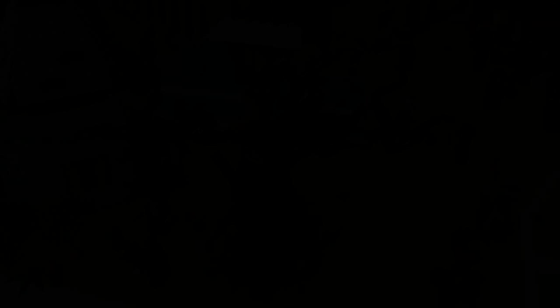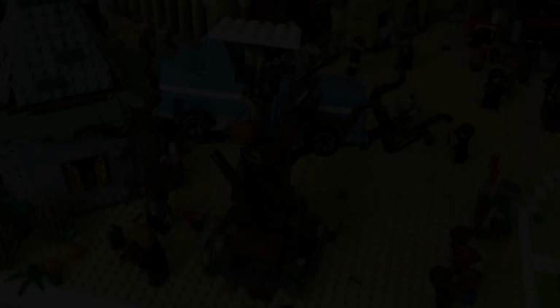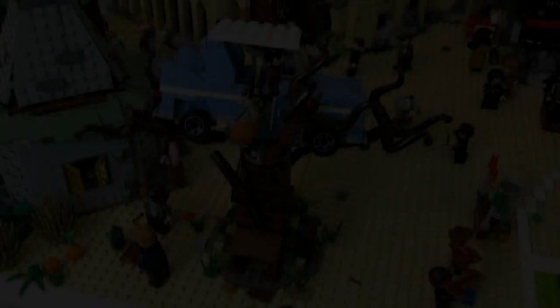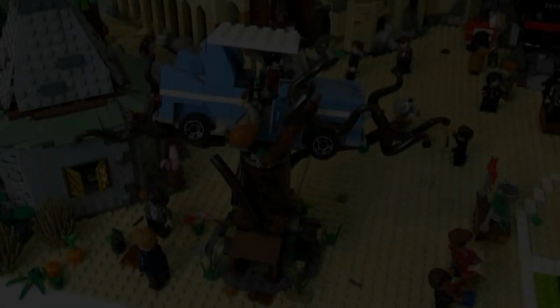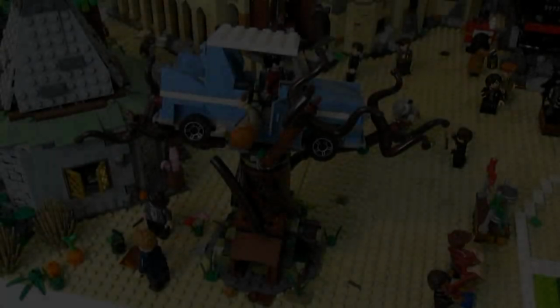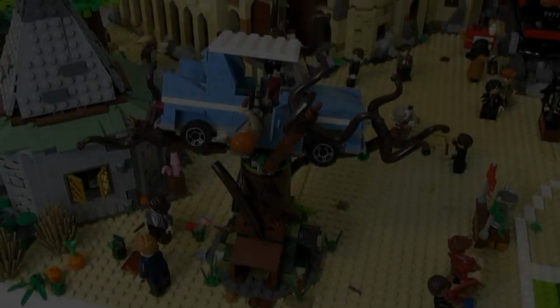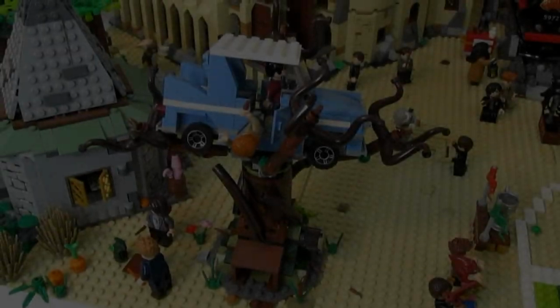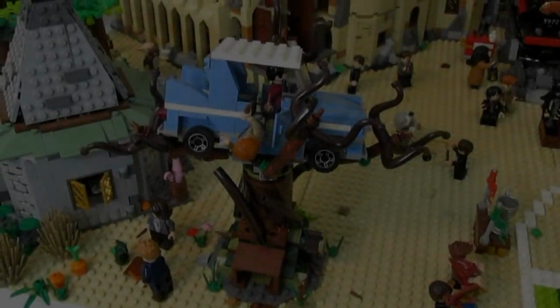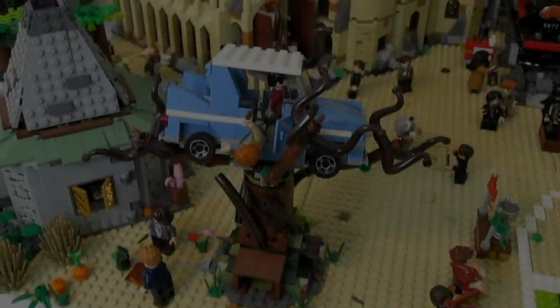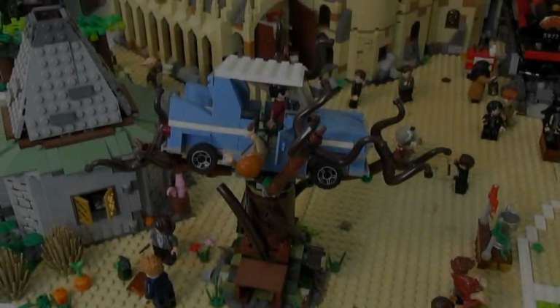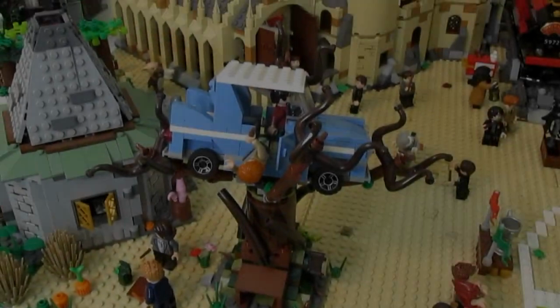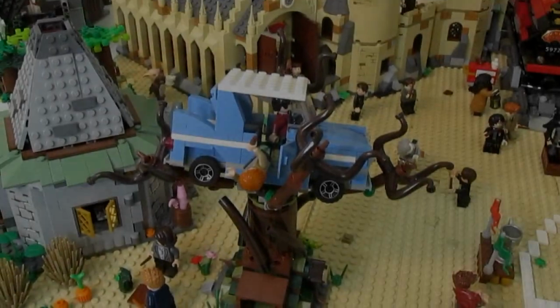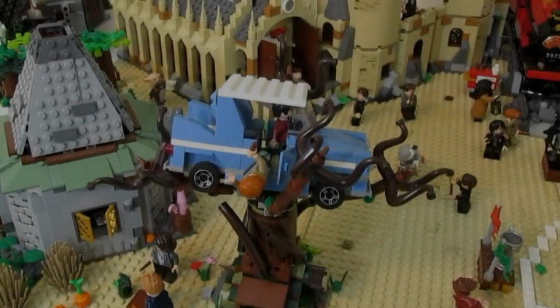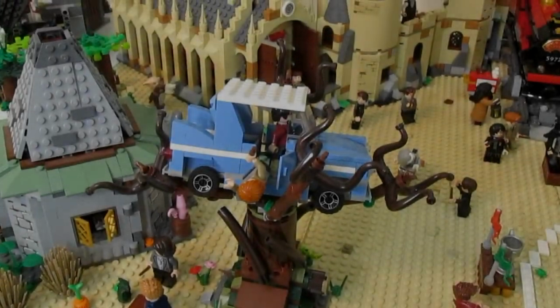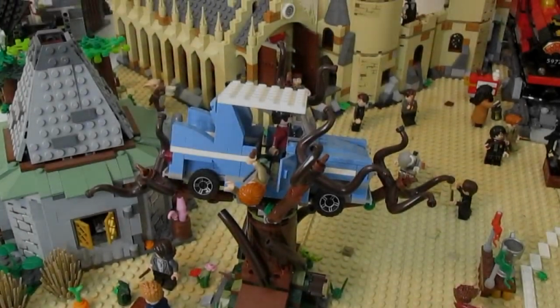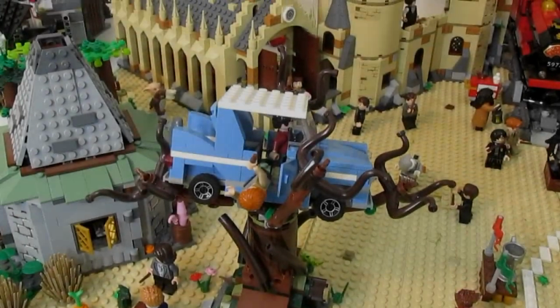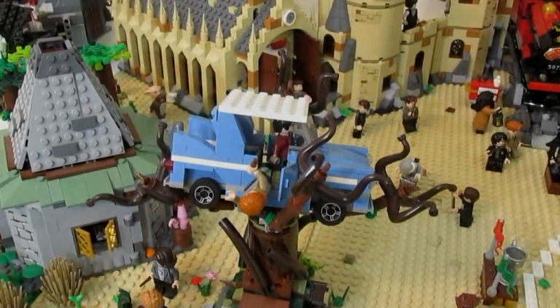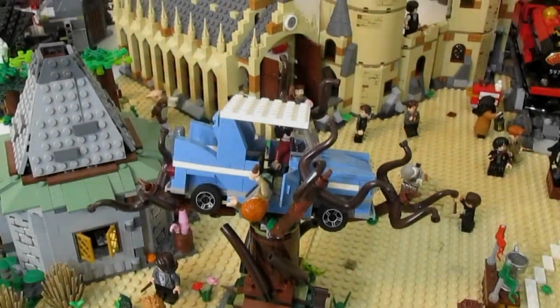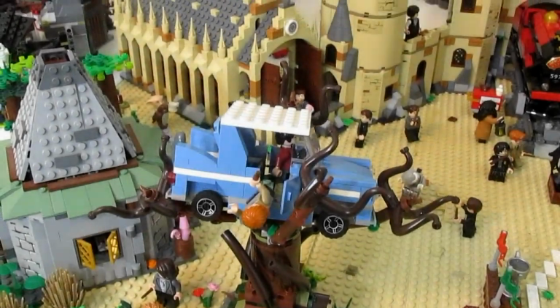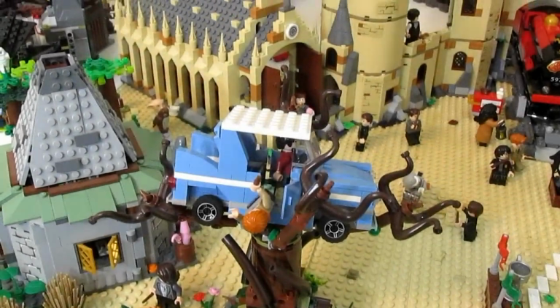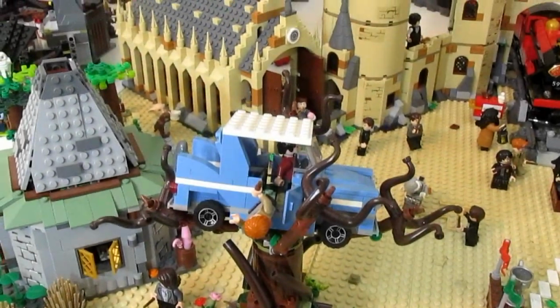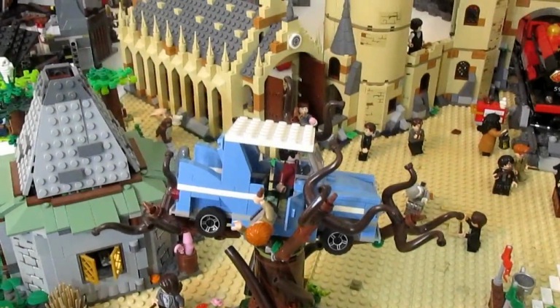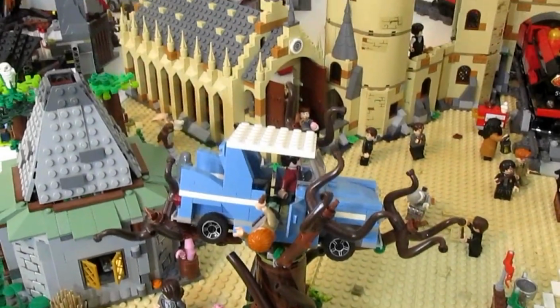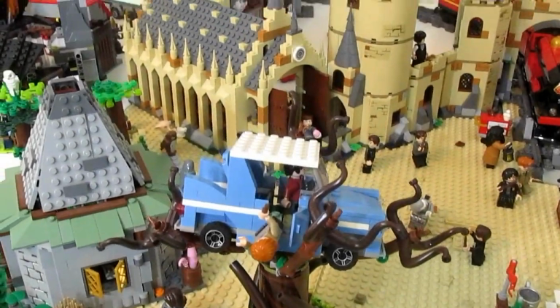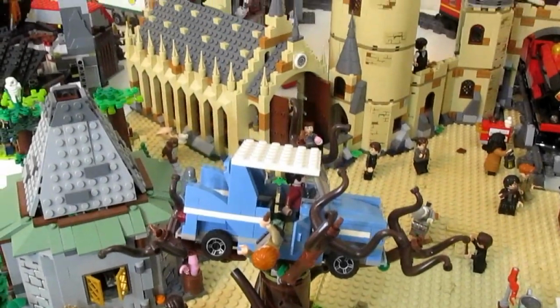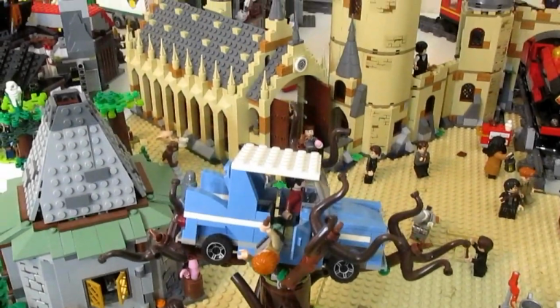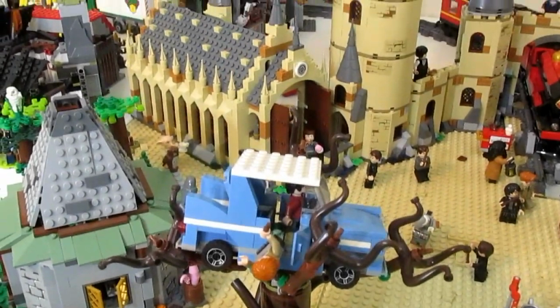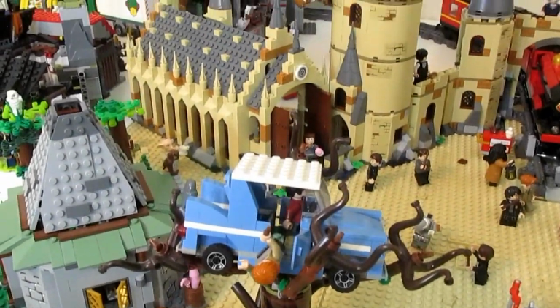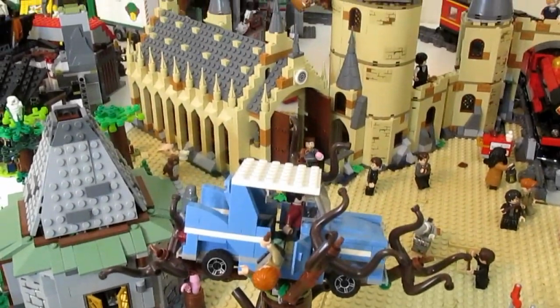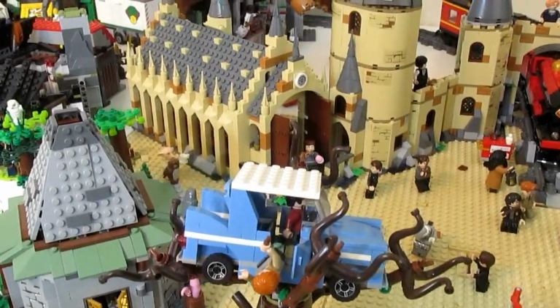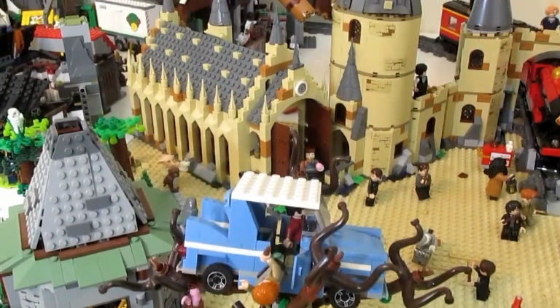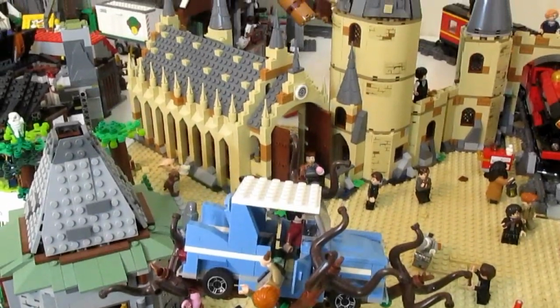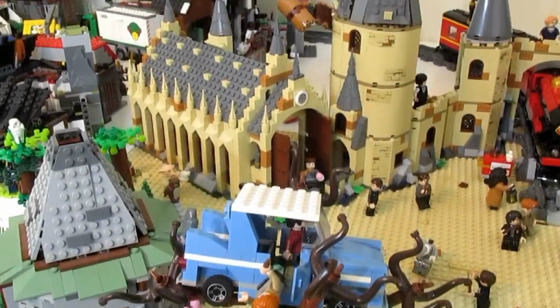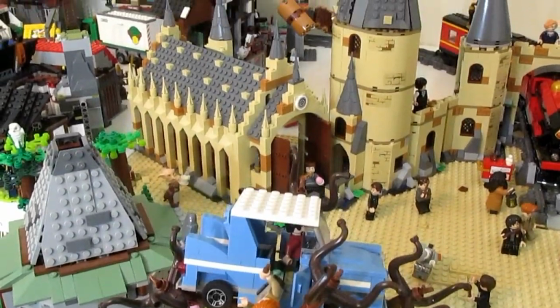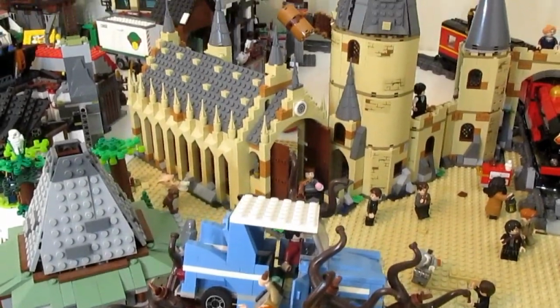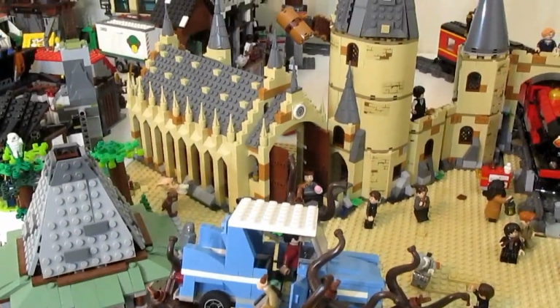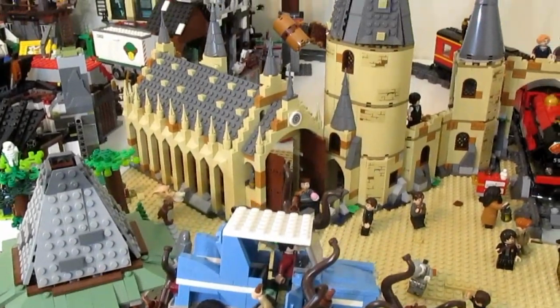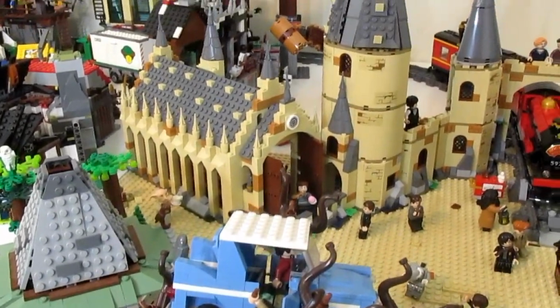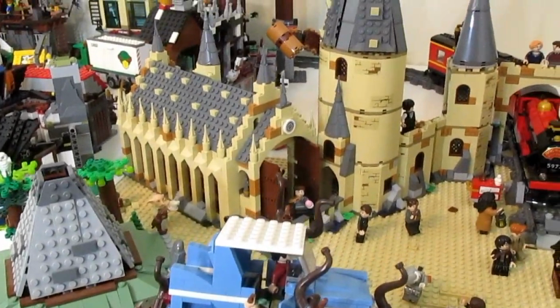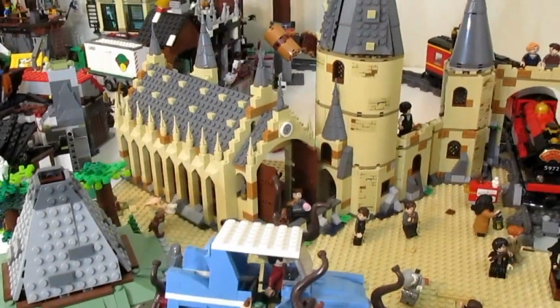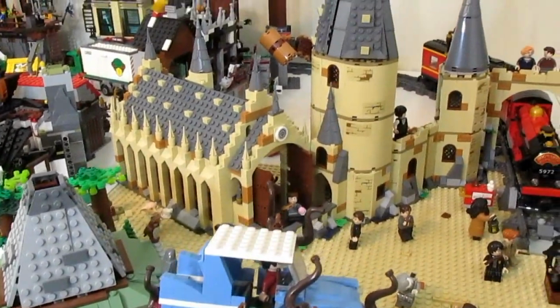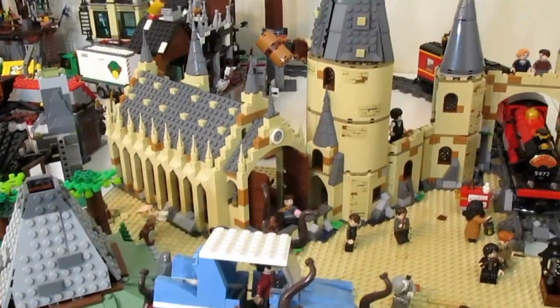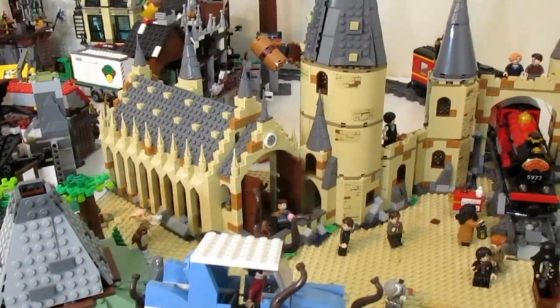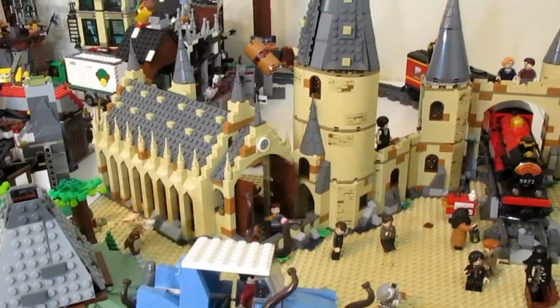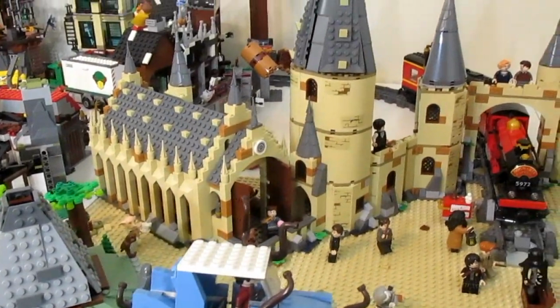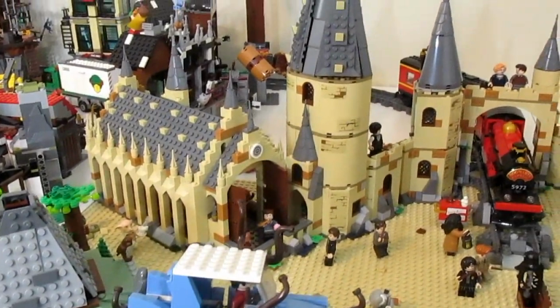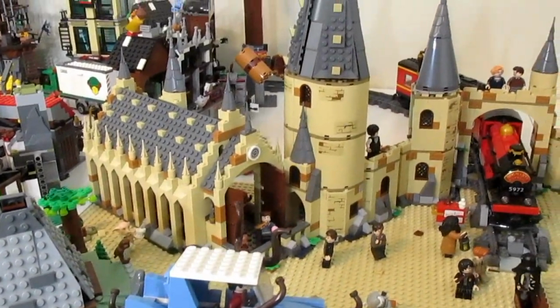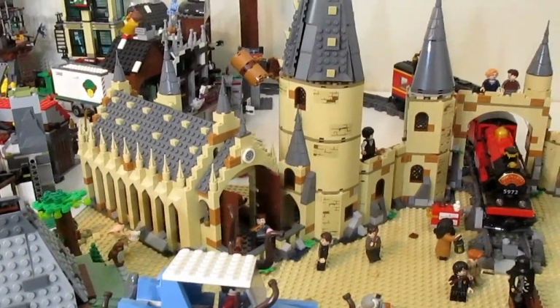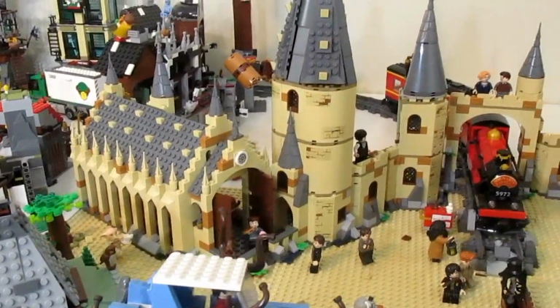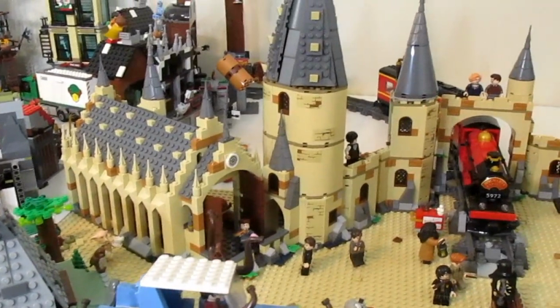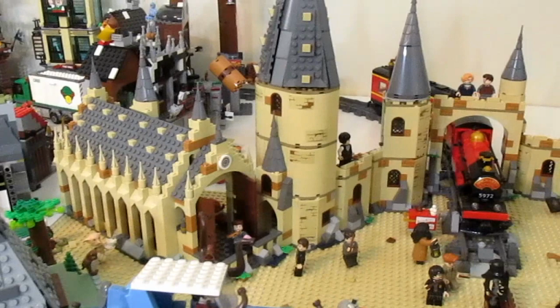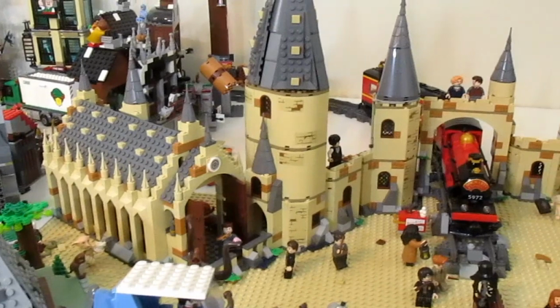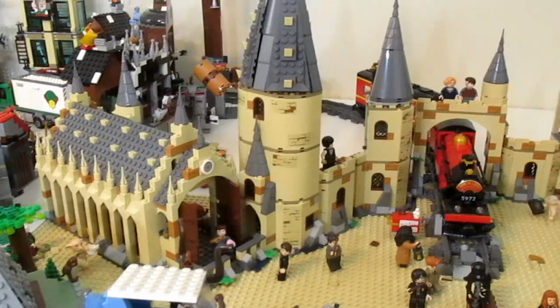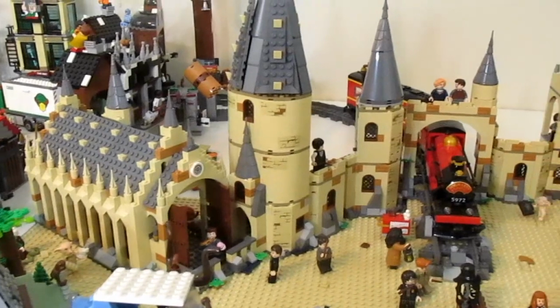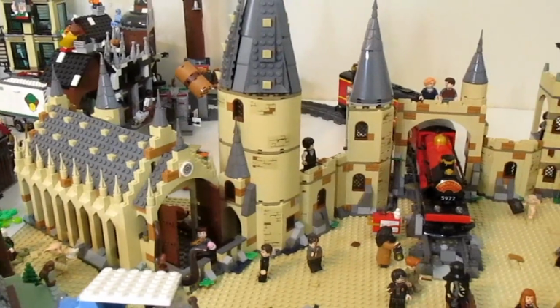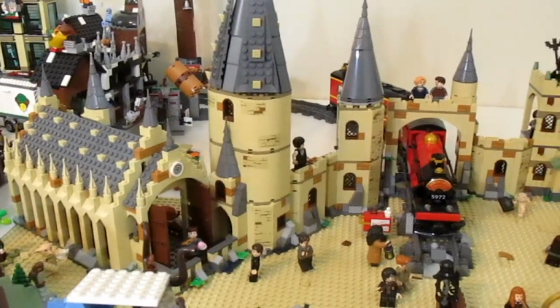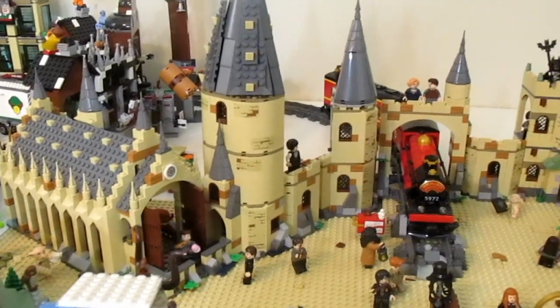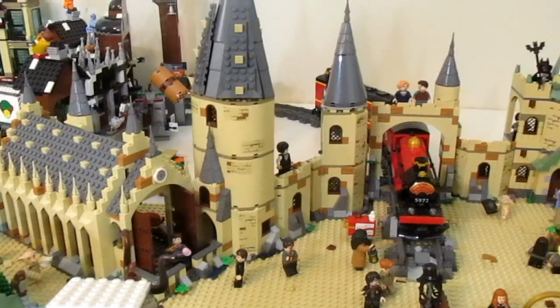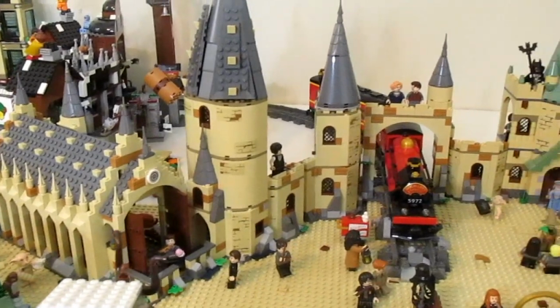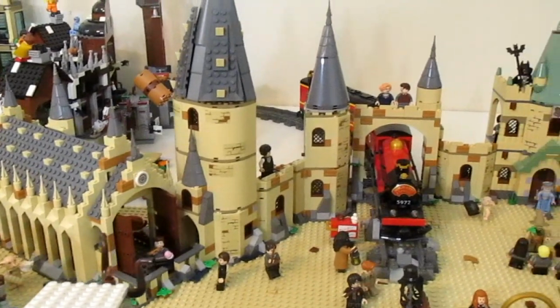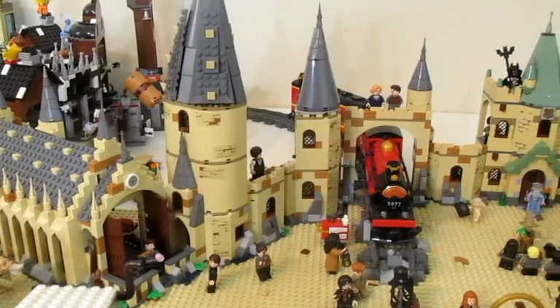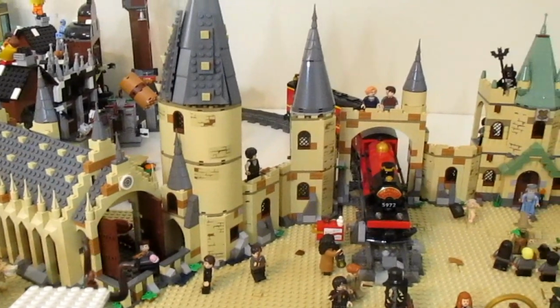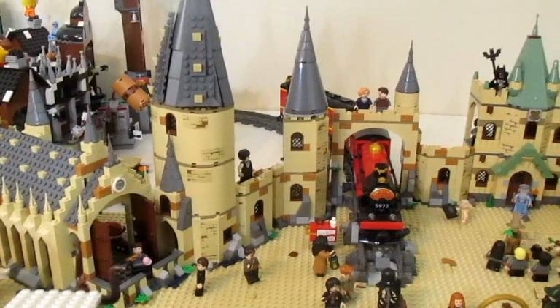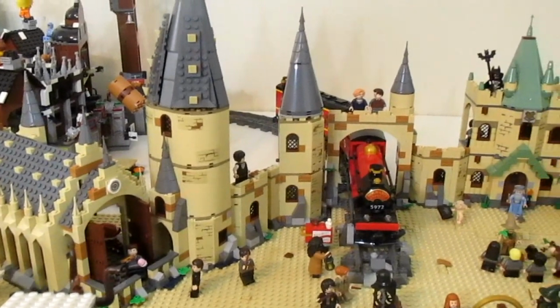Hey everybody, what's up? Today I'm very excited to be sharing with all of you my Lego Harry Potter display.